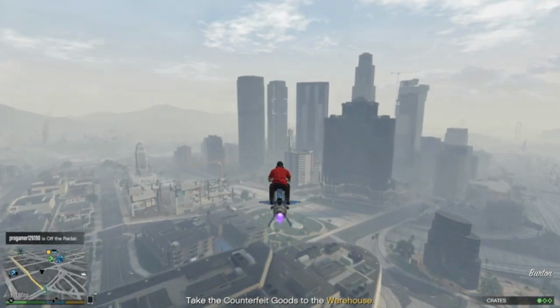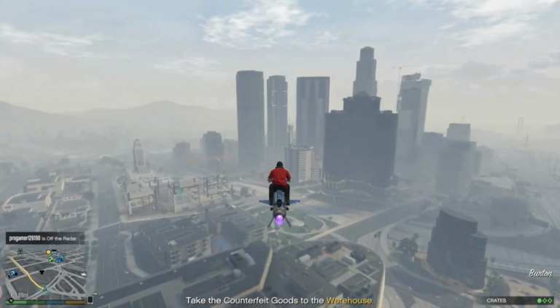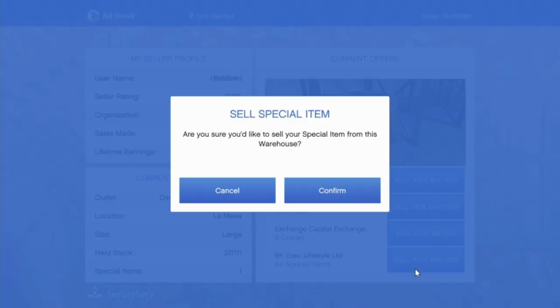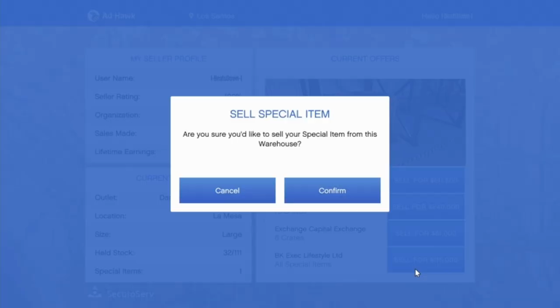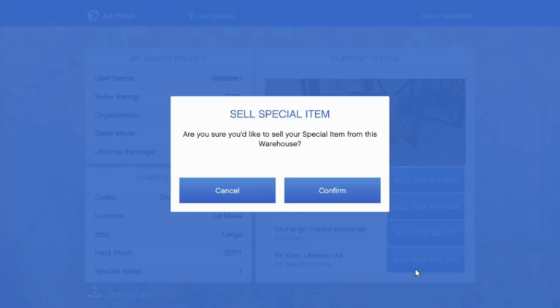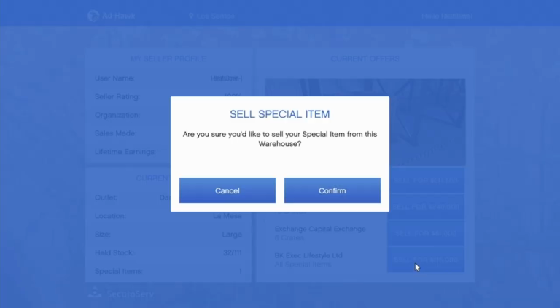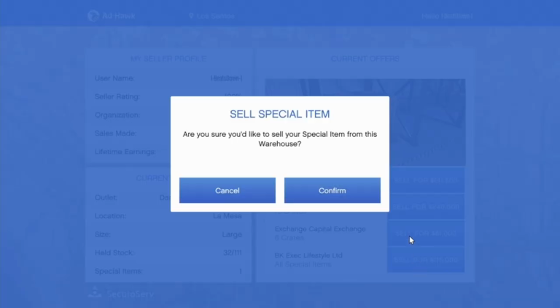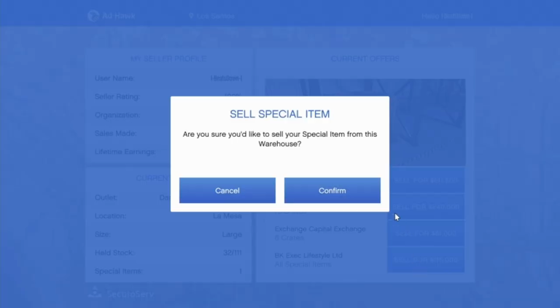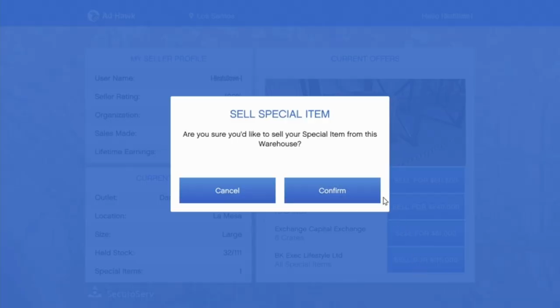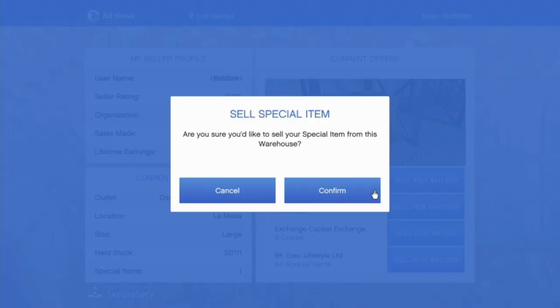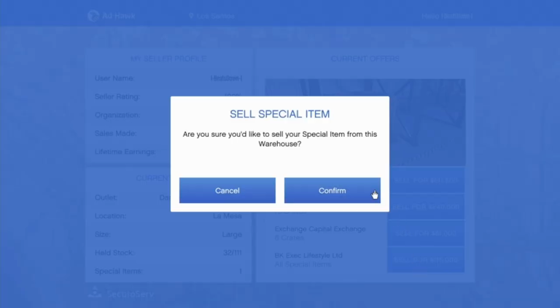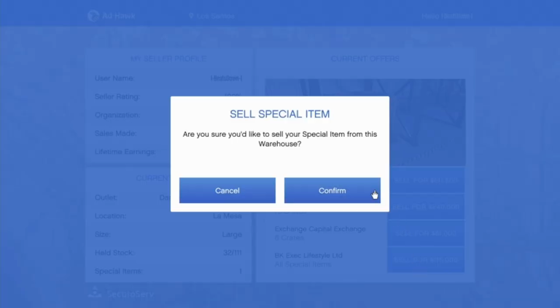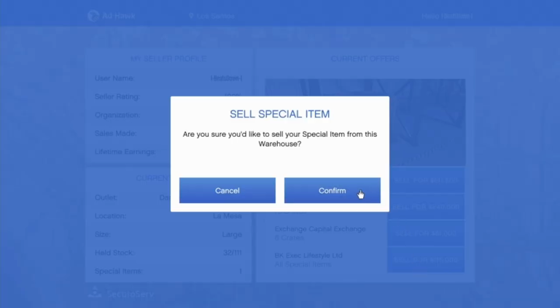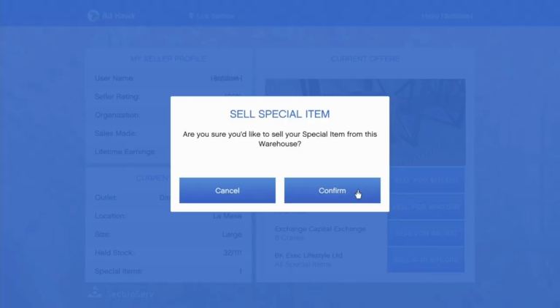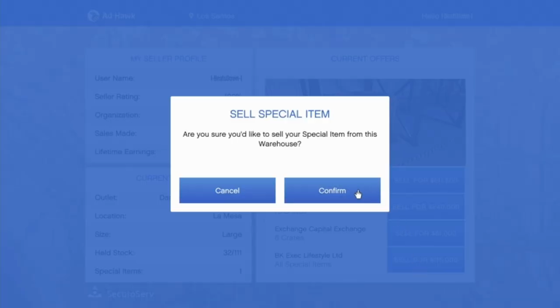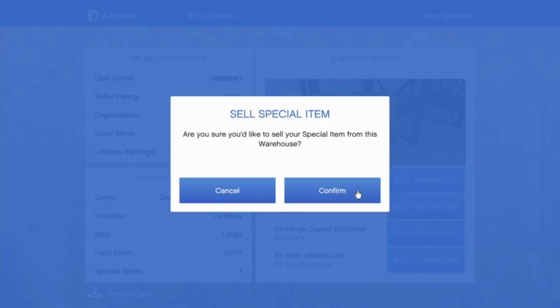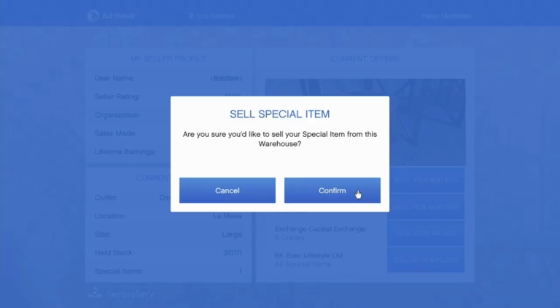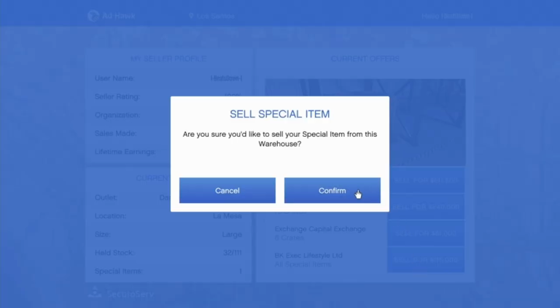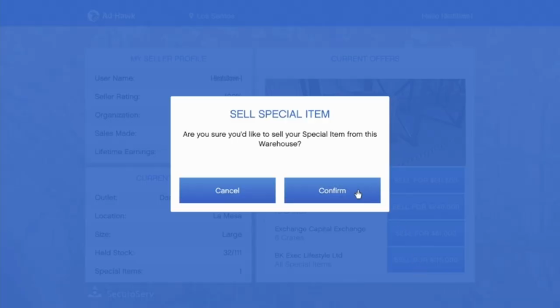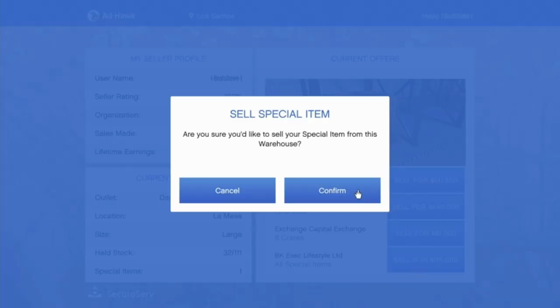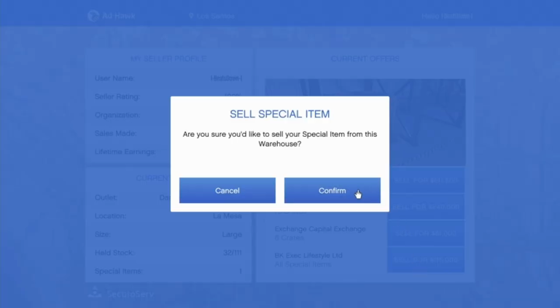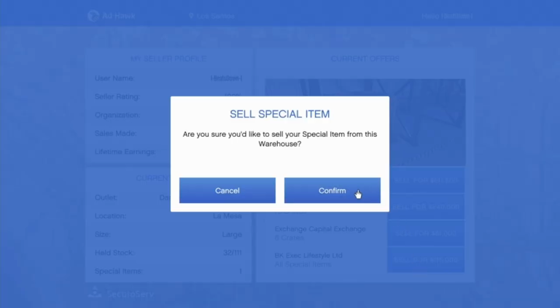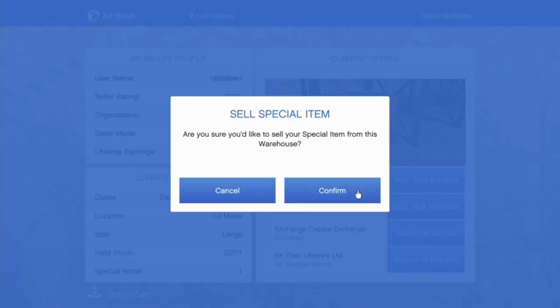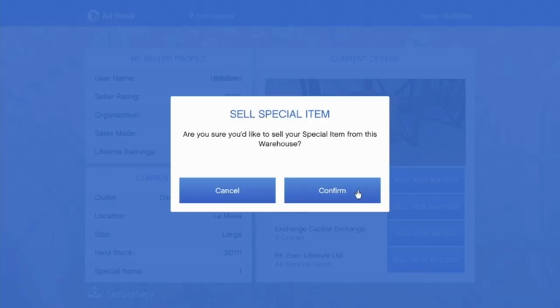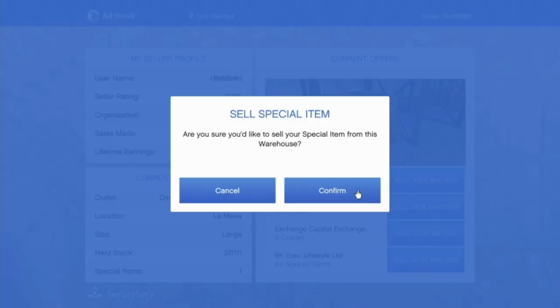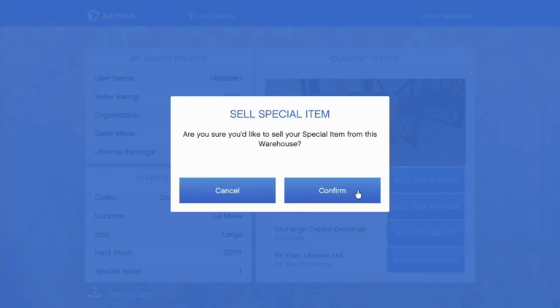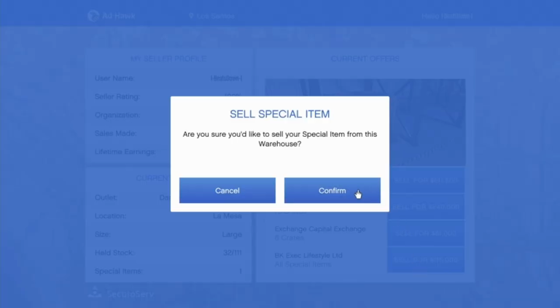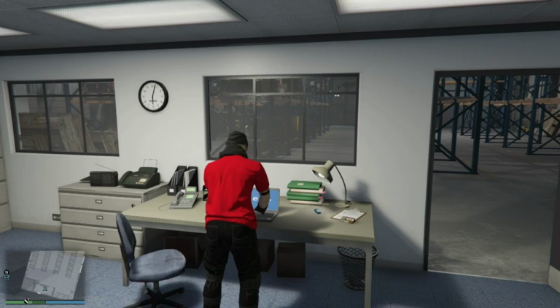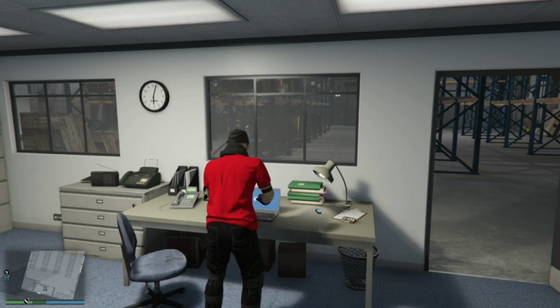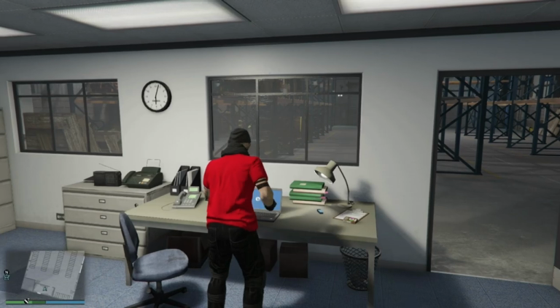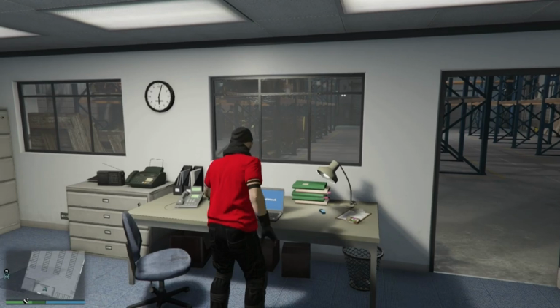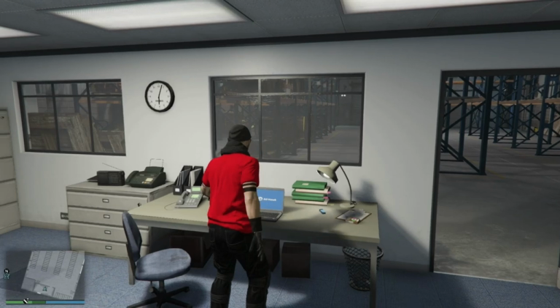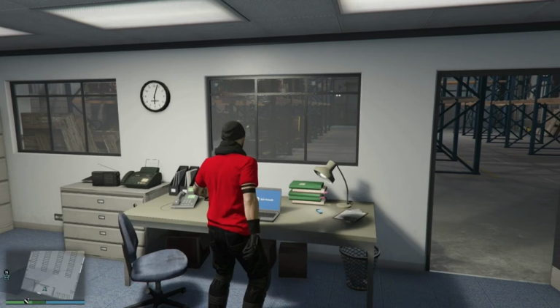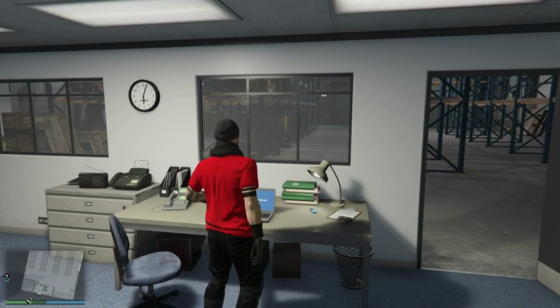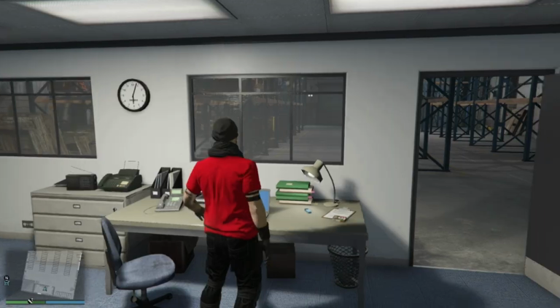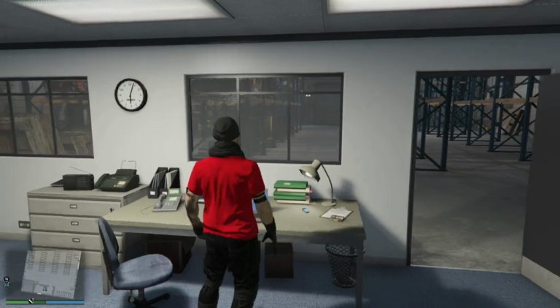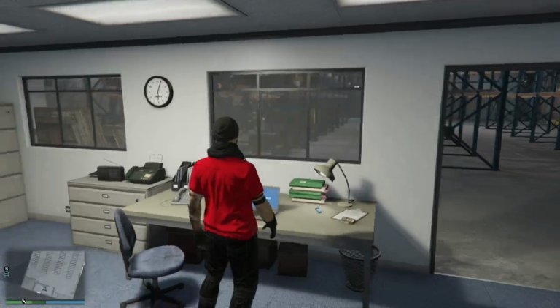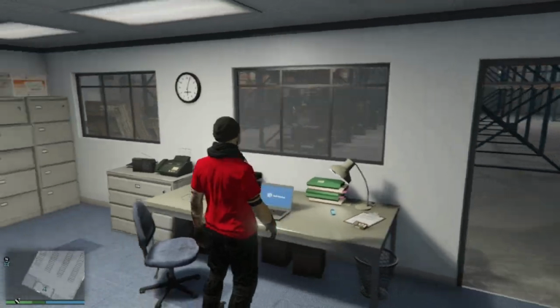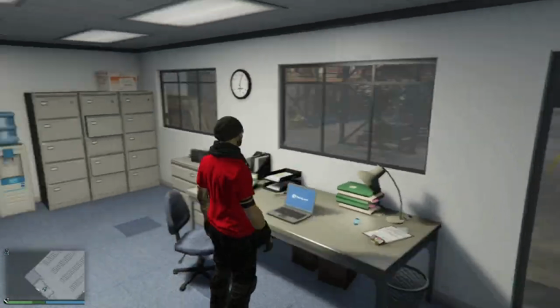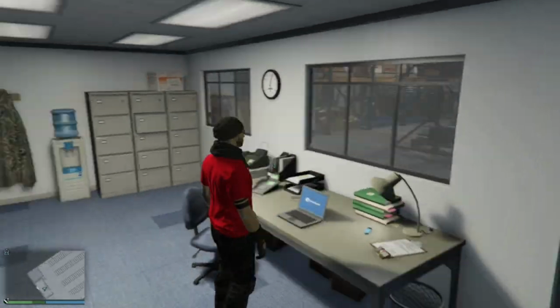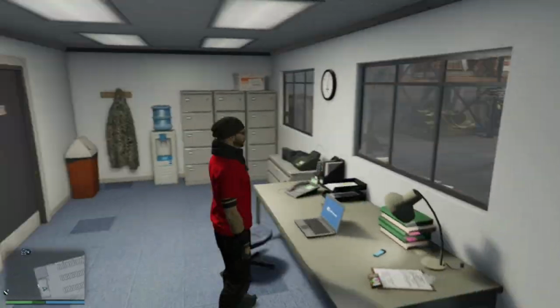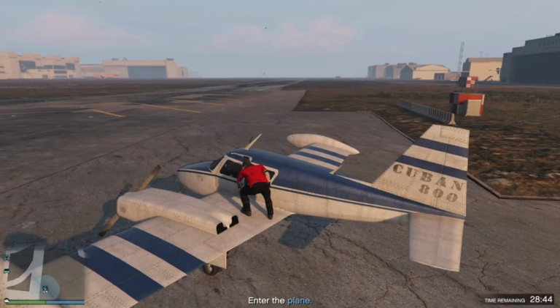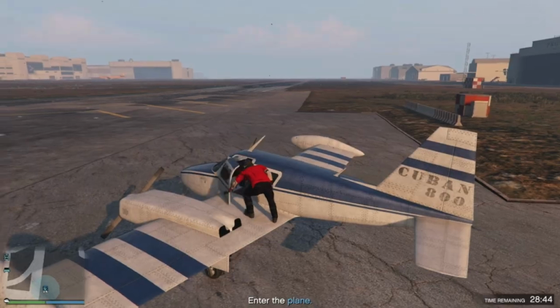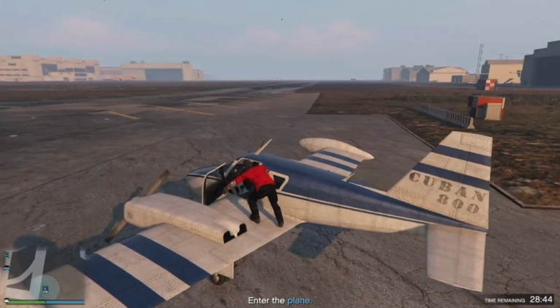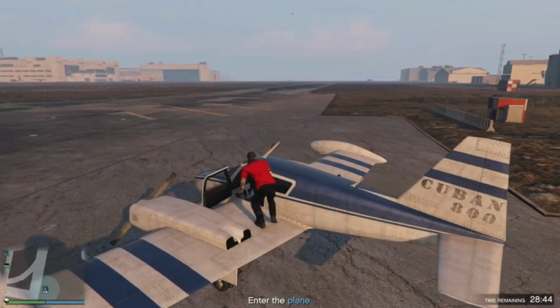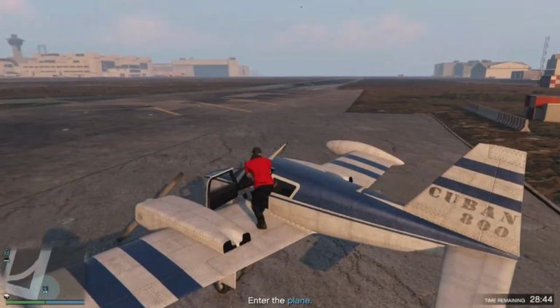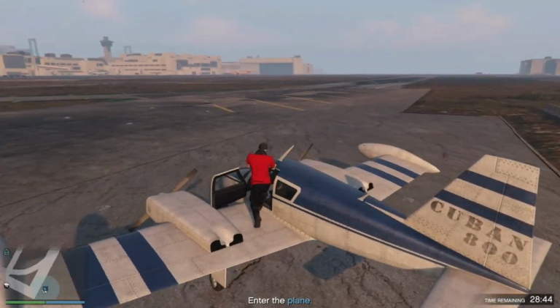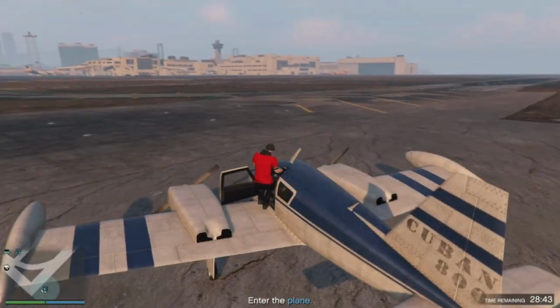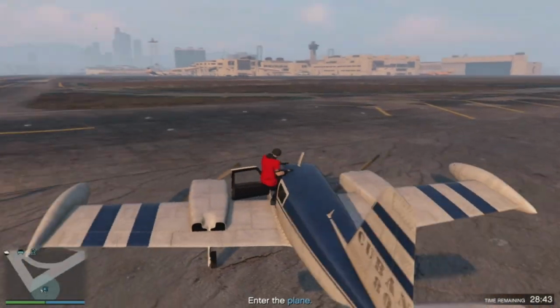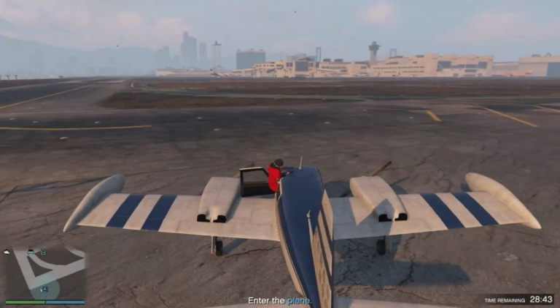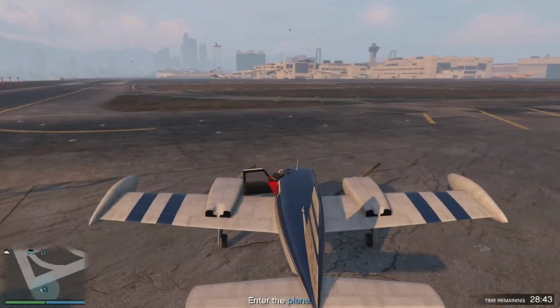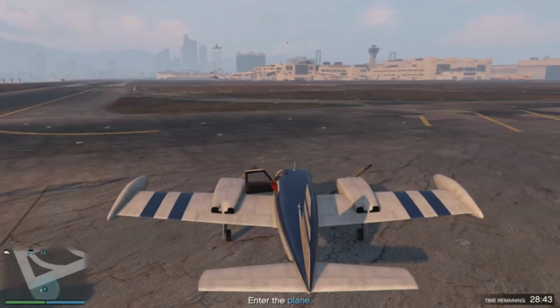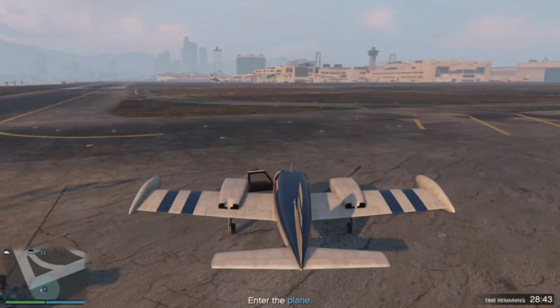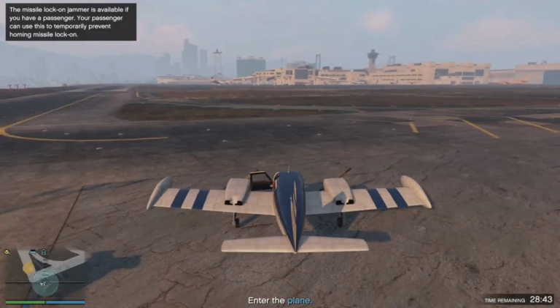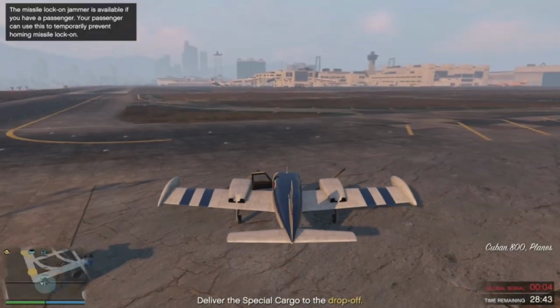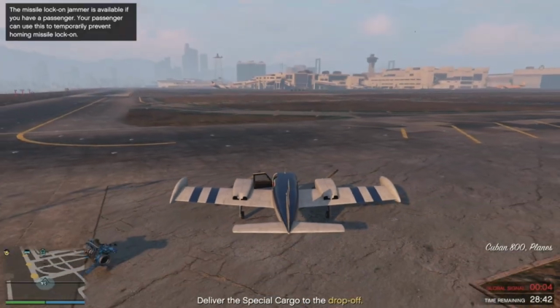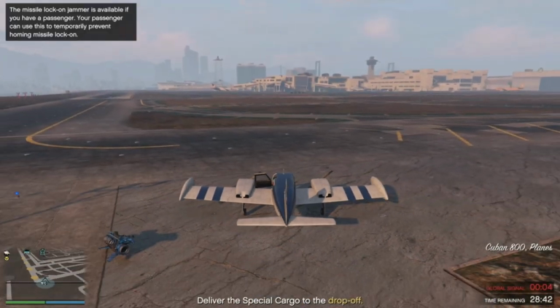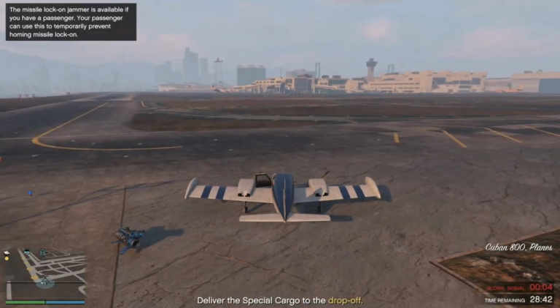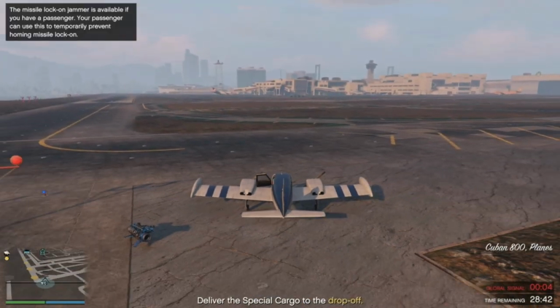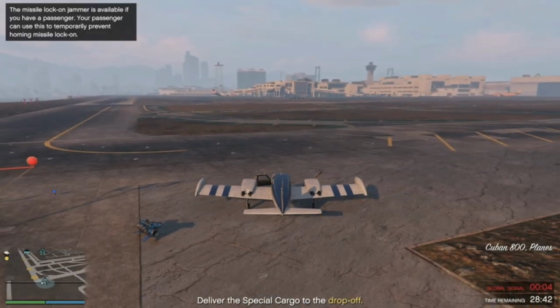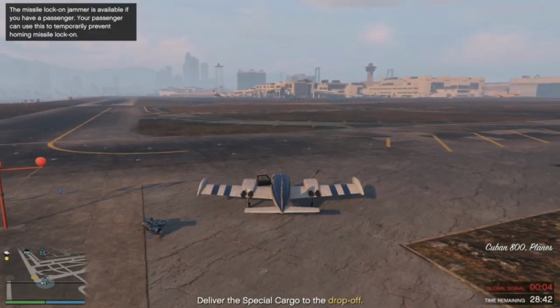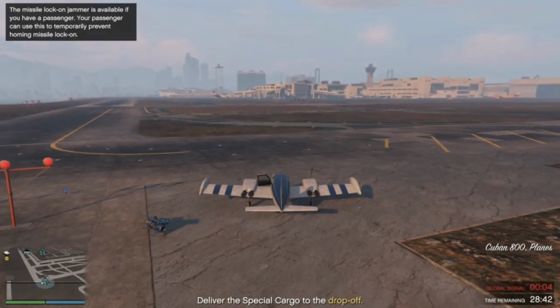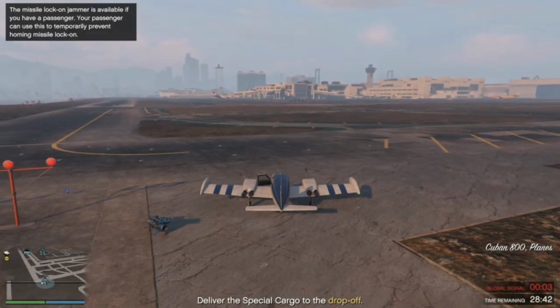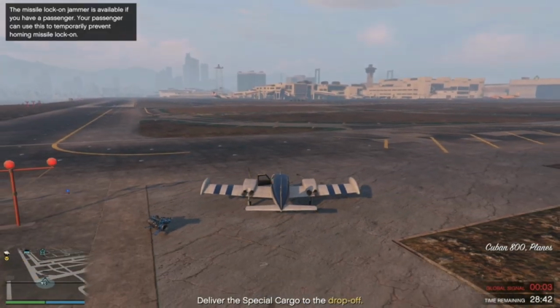You also have the opportunity to collect a special item after a phone call from your assistant. These special items were sold for just over $100,000.